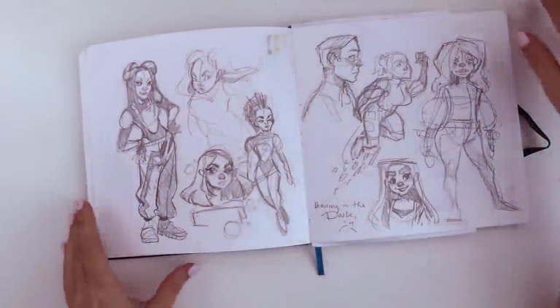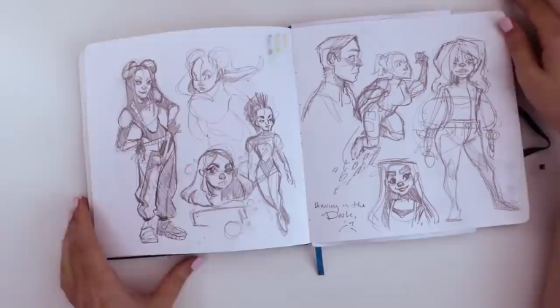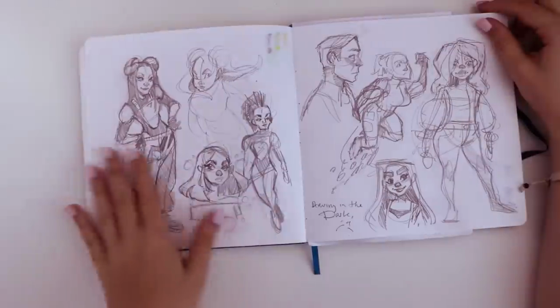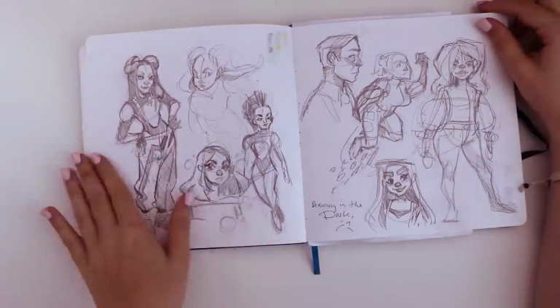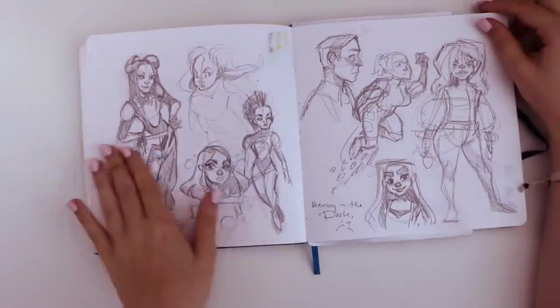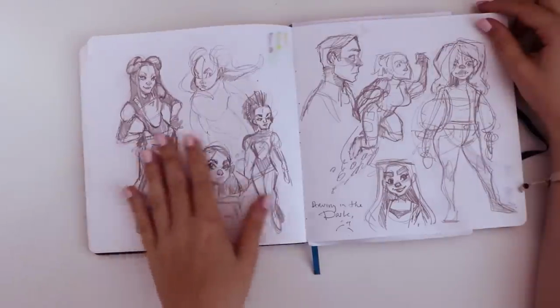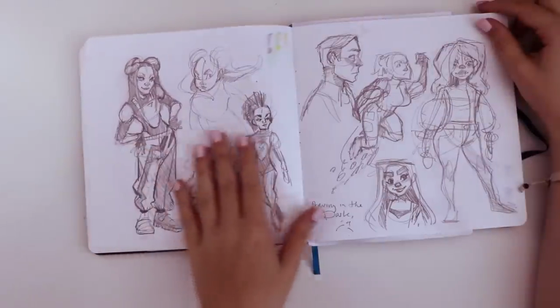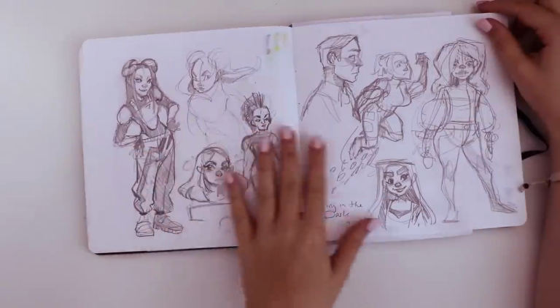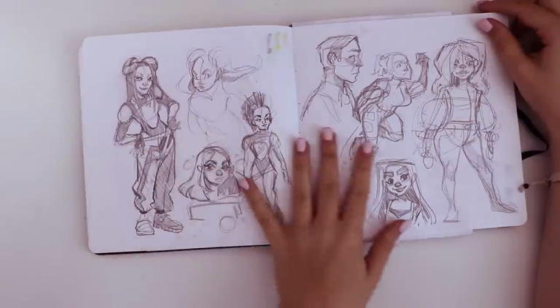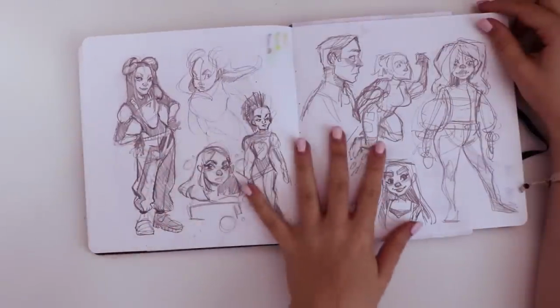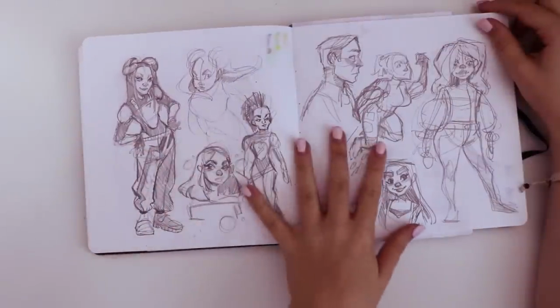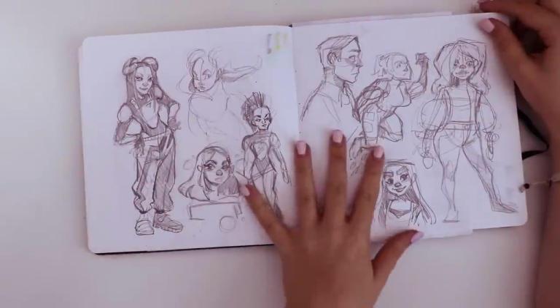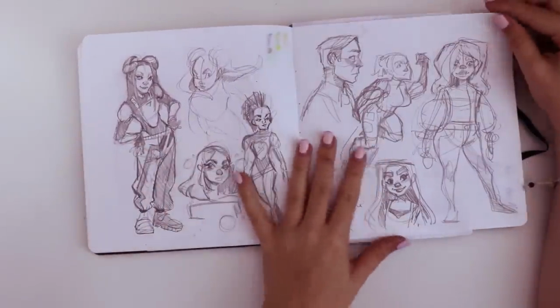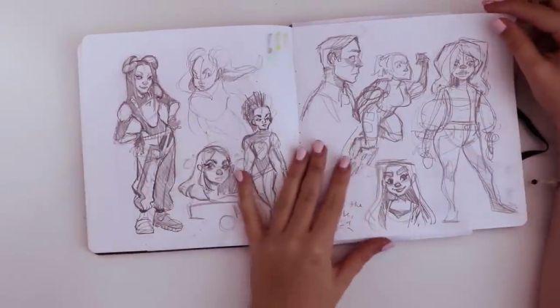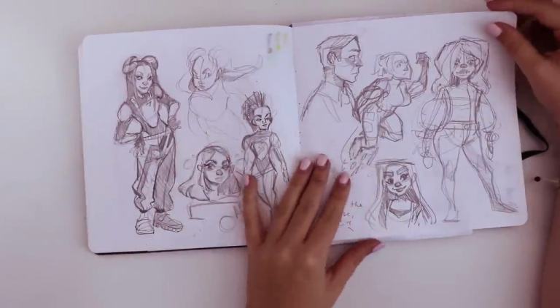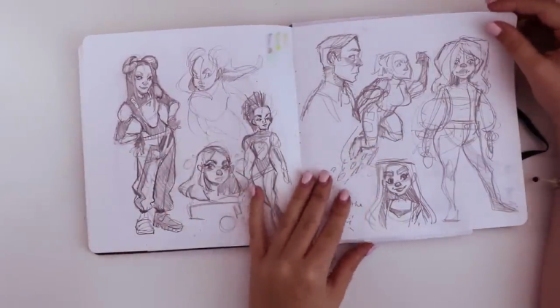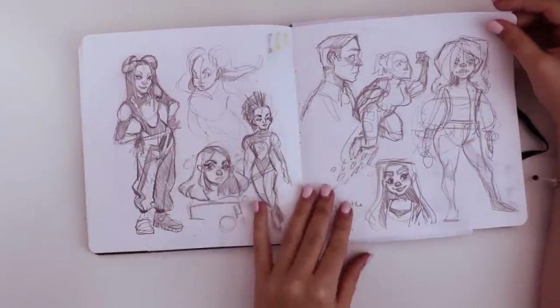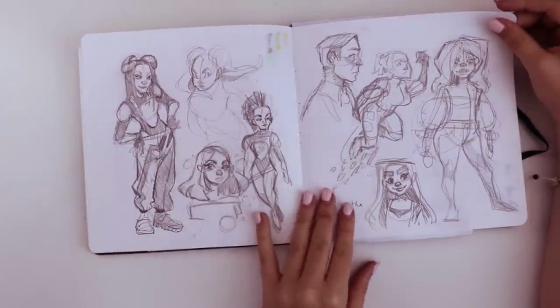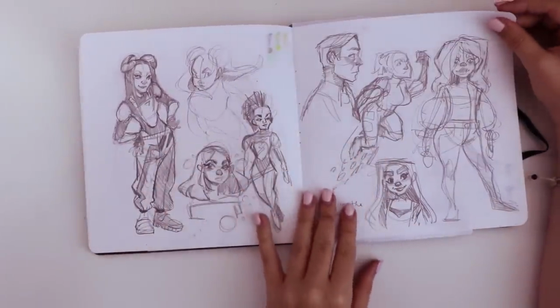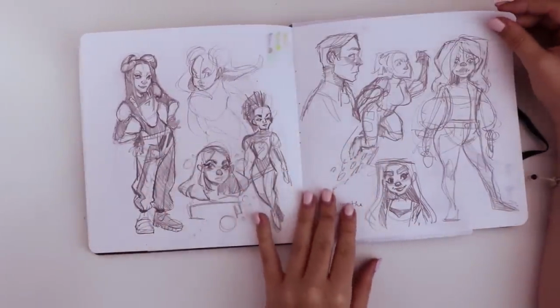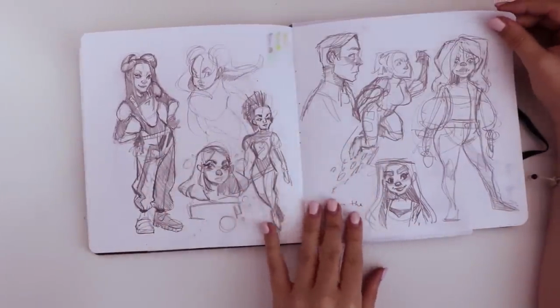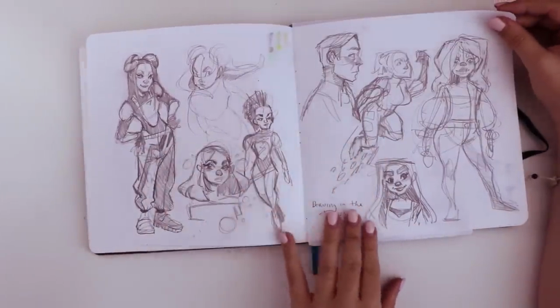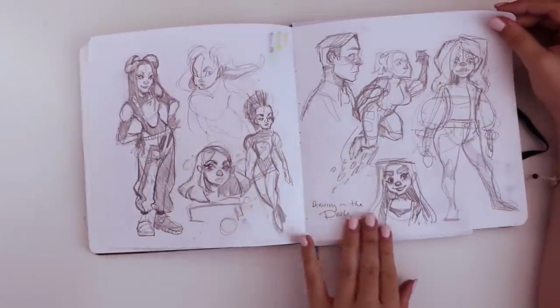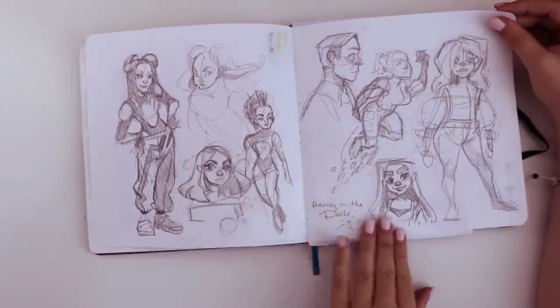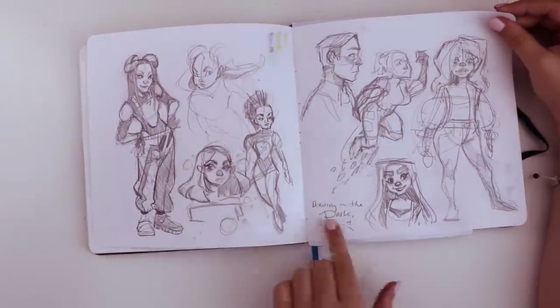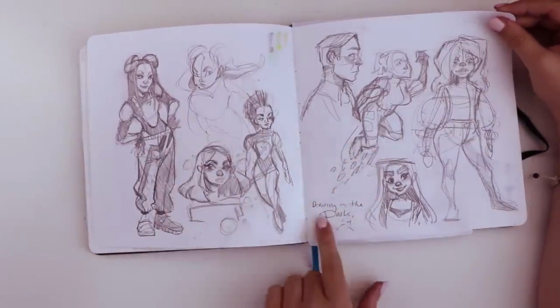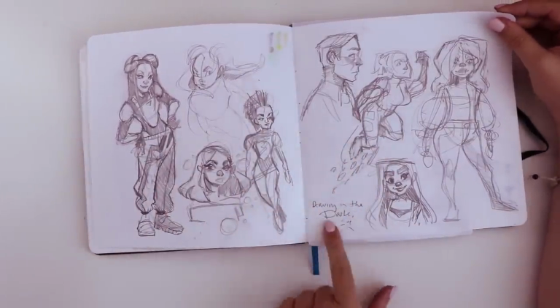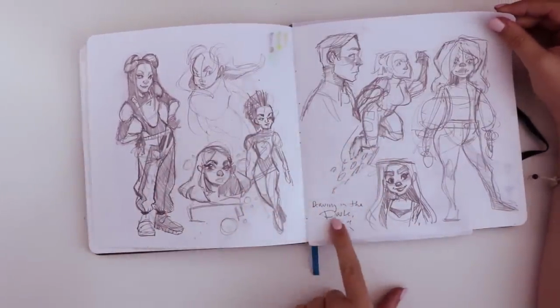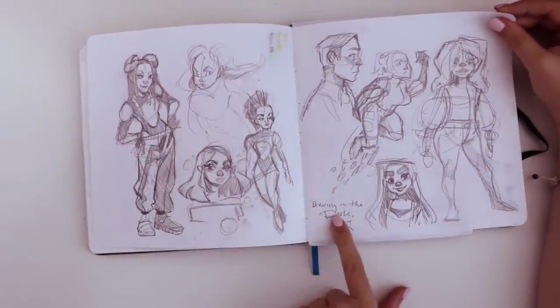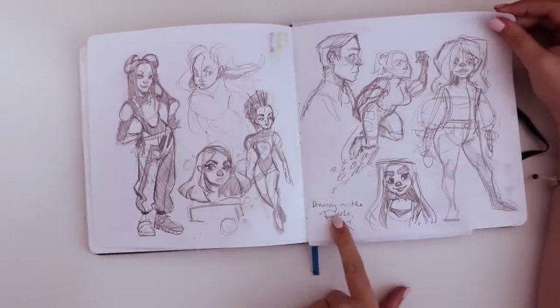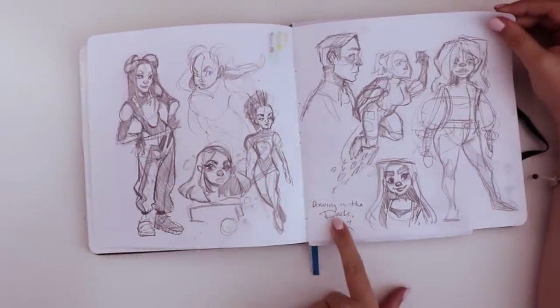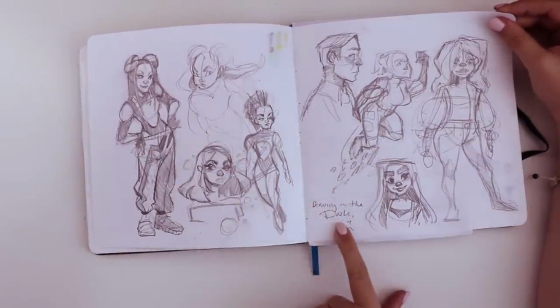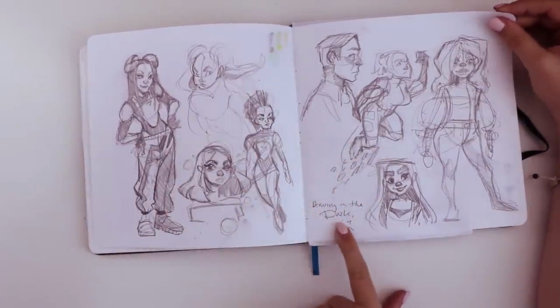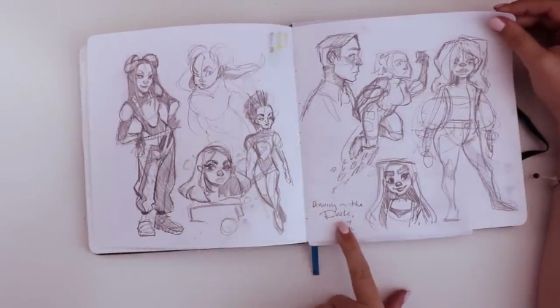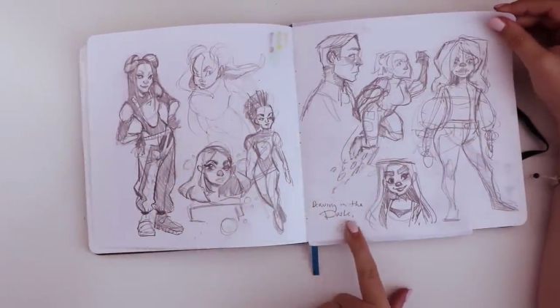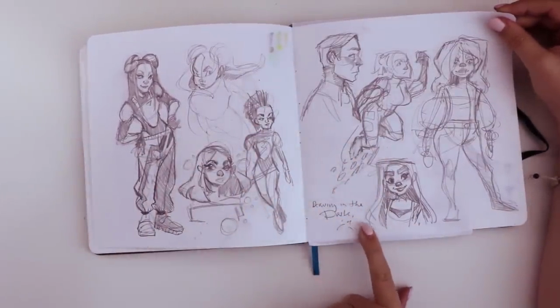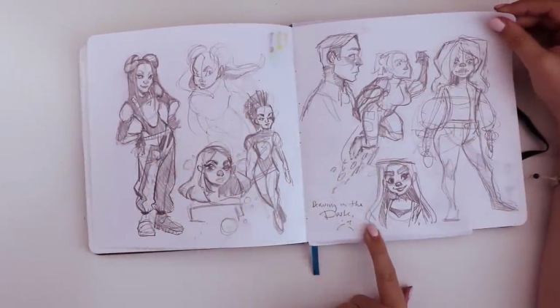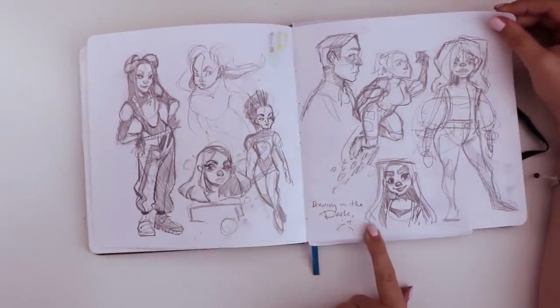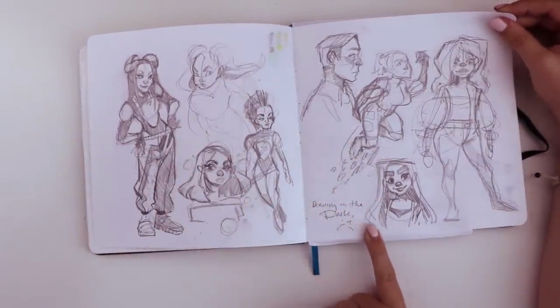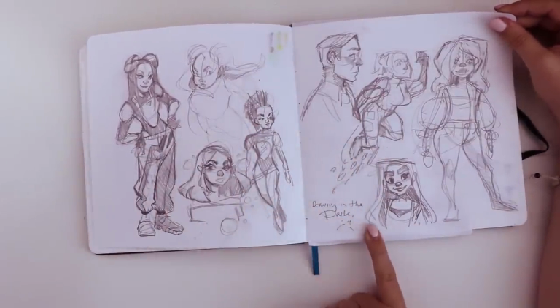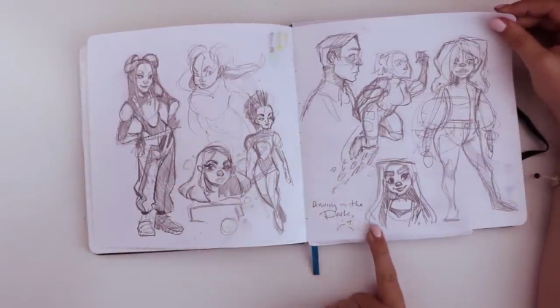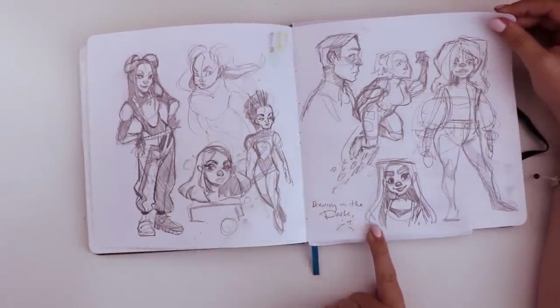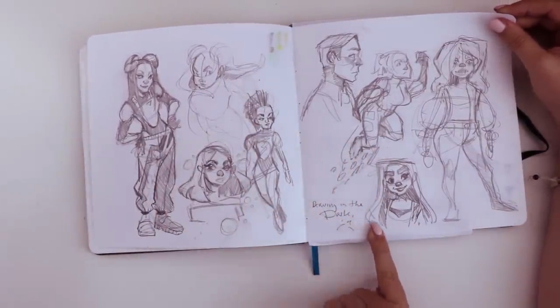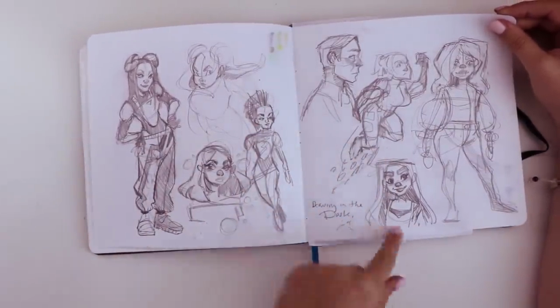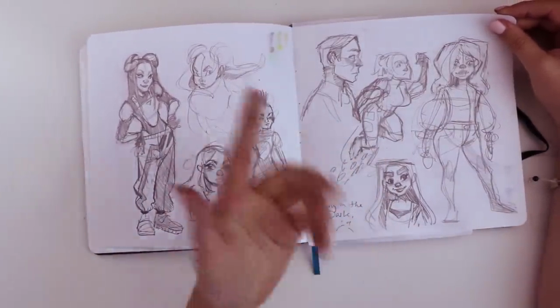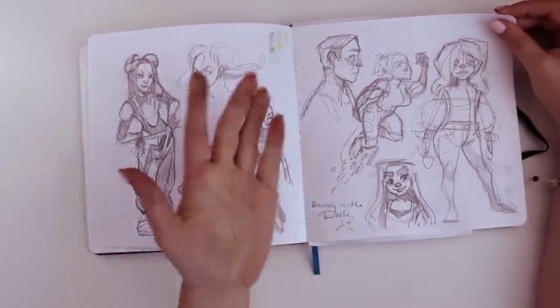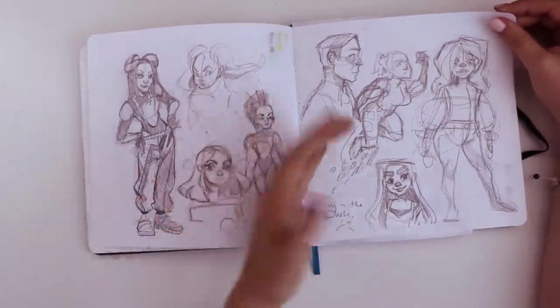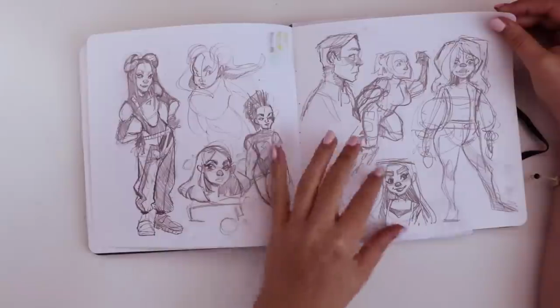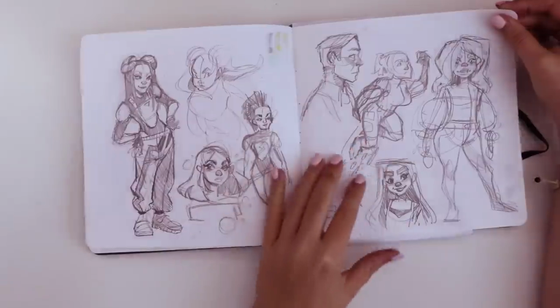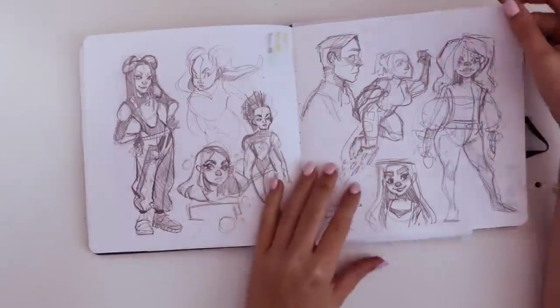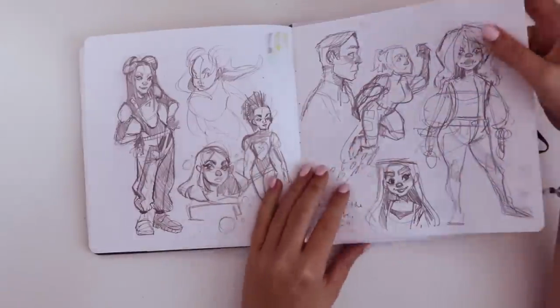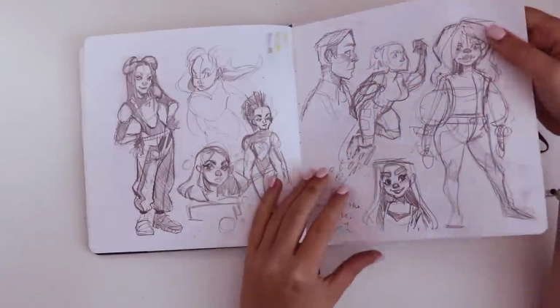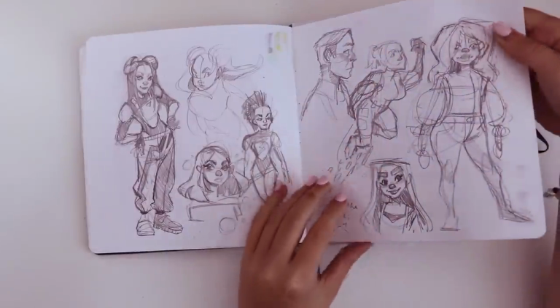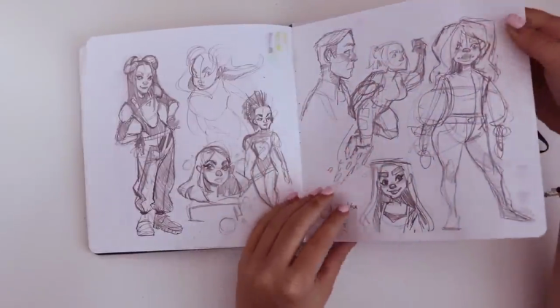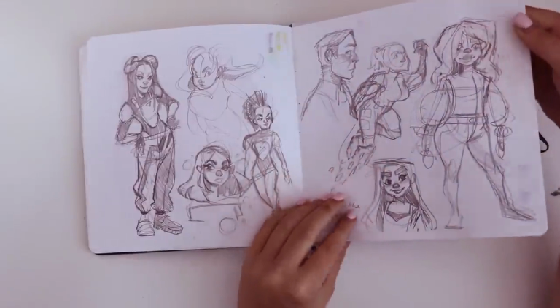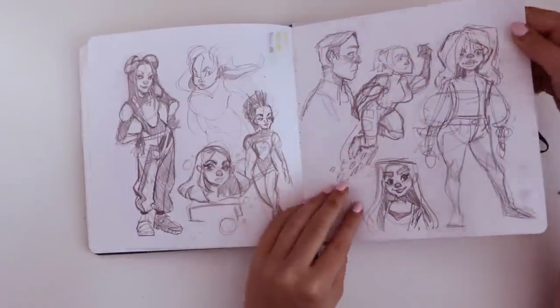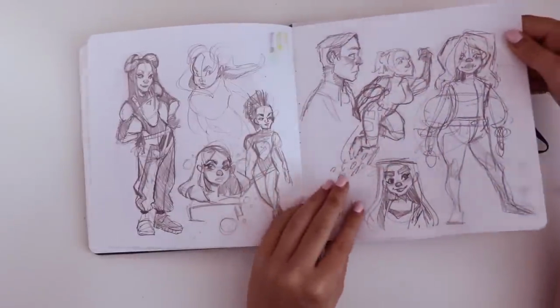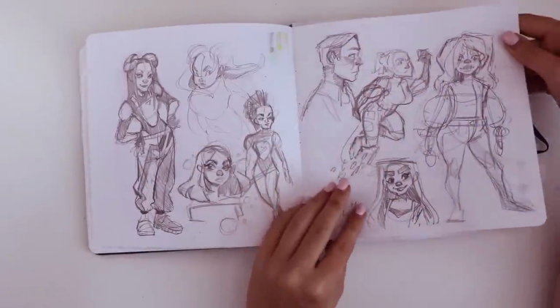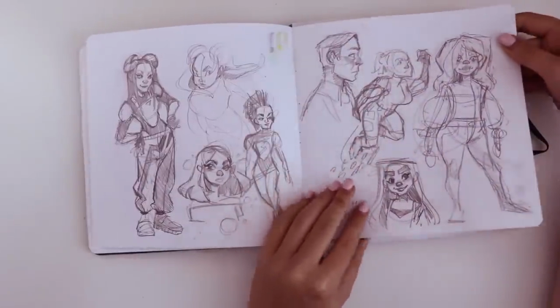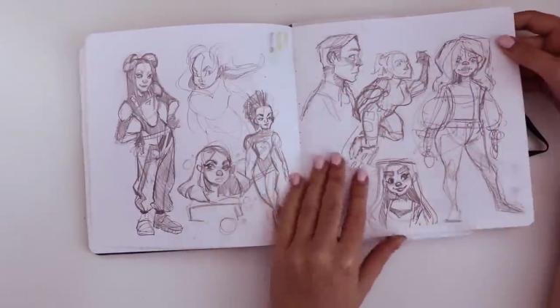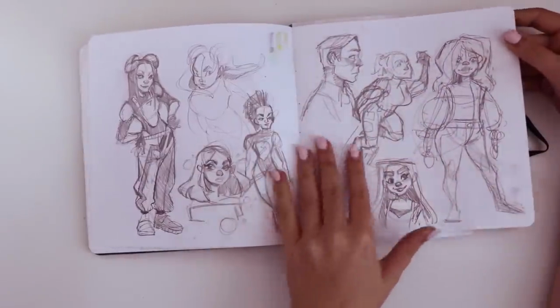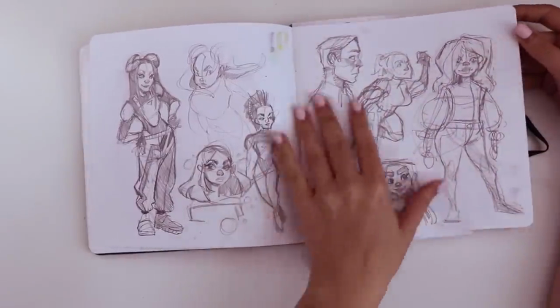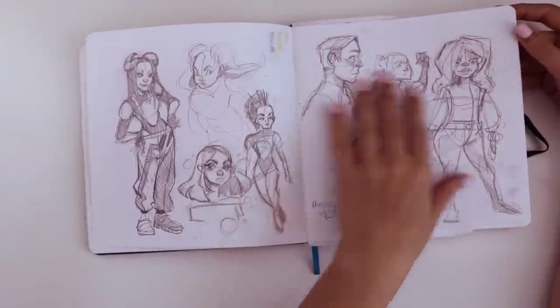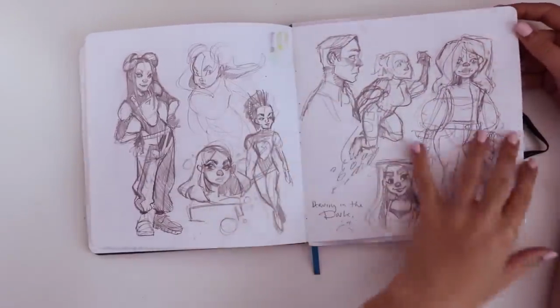Some more character designs. I guess I was drawing in the dark — I didn't feel like turning on the light, or the power was out. So these are some sketches that I drew in the dark.